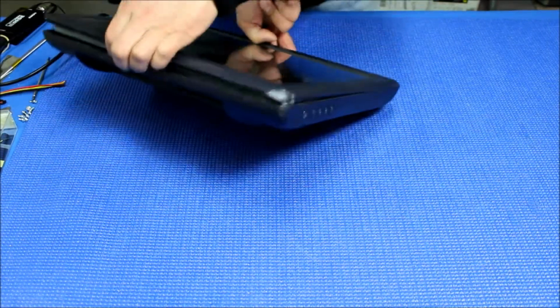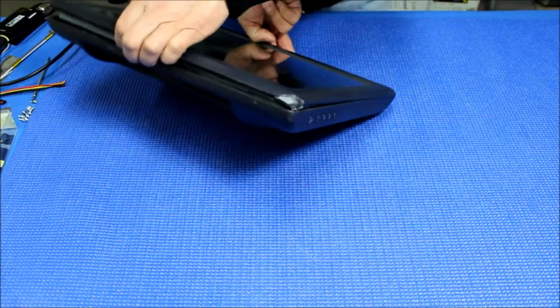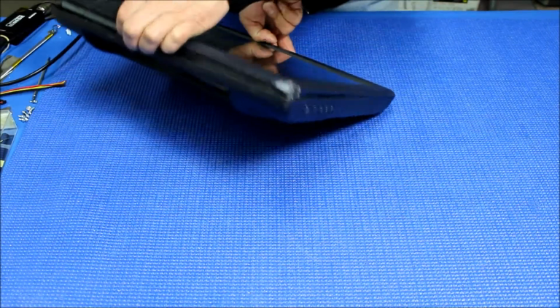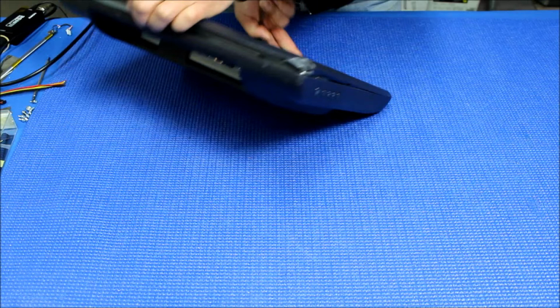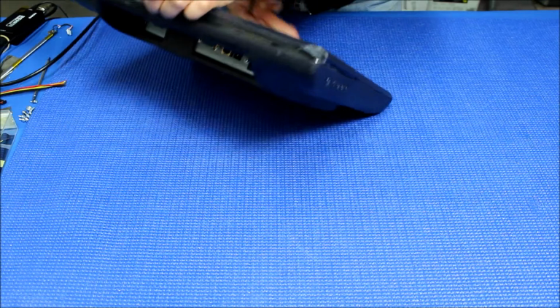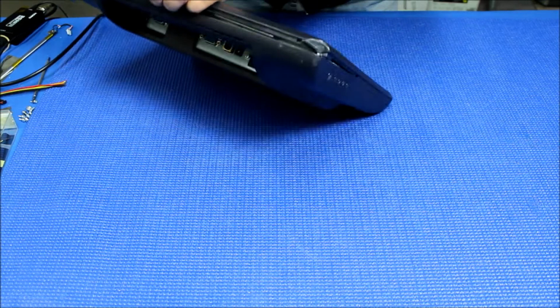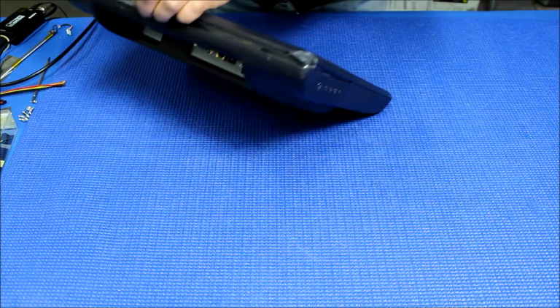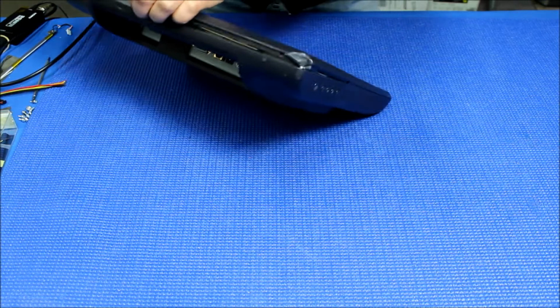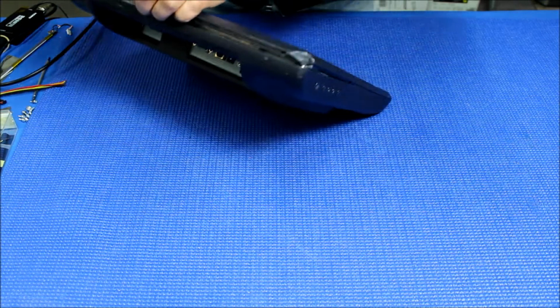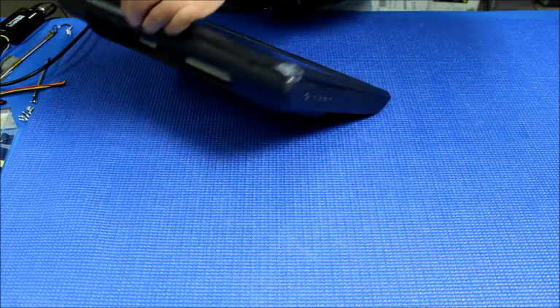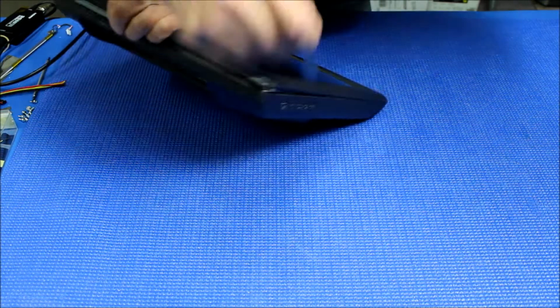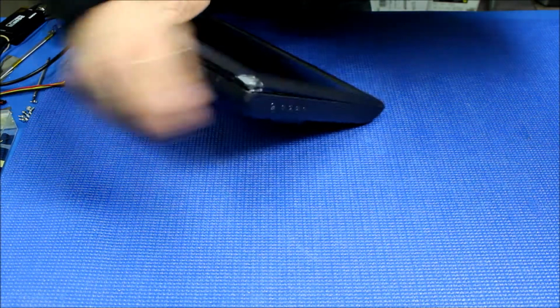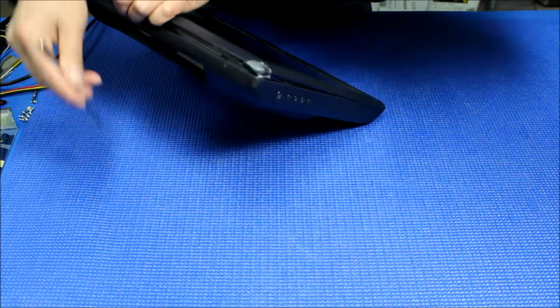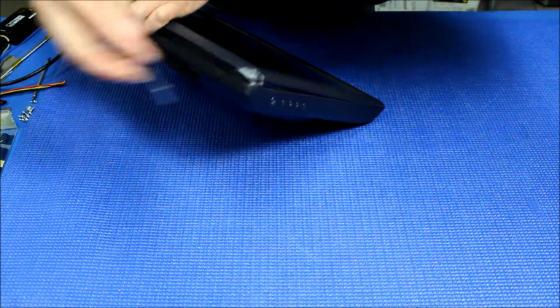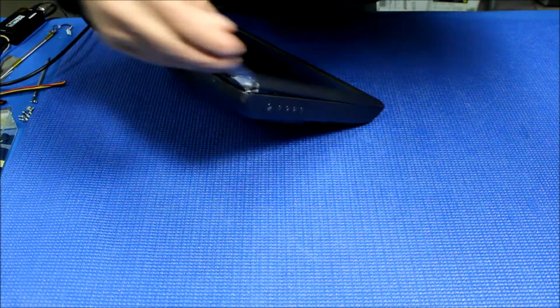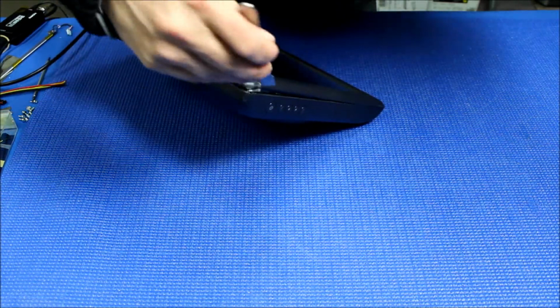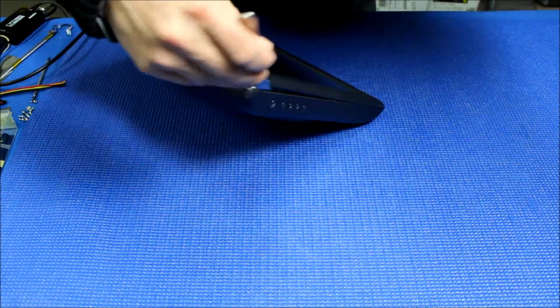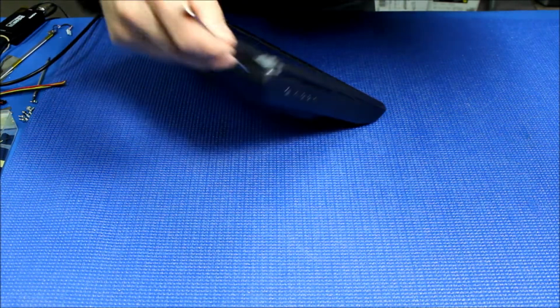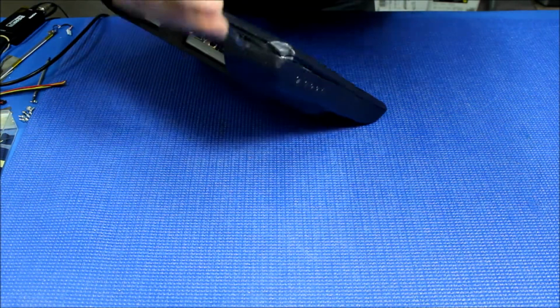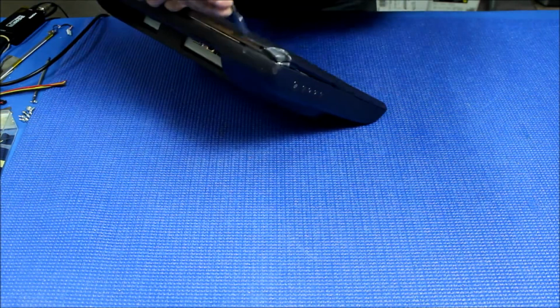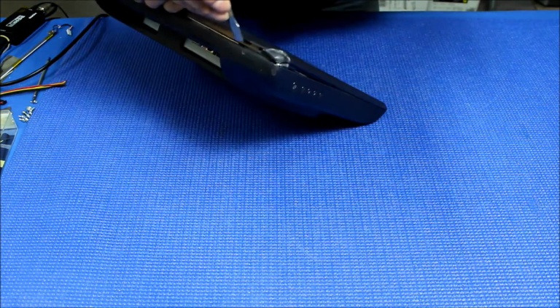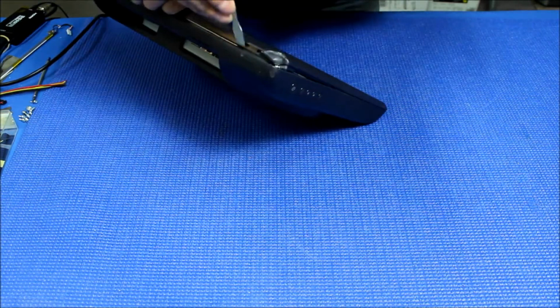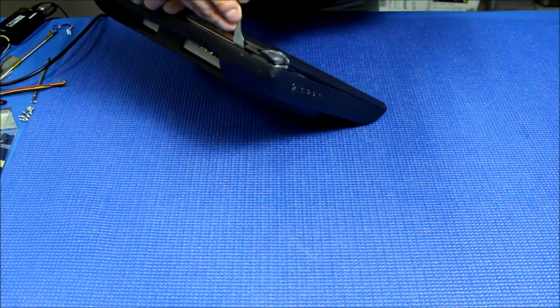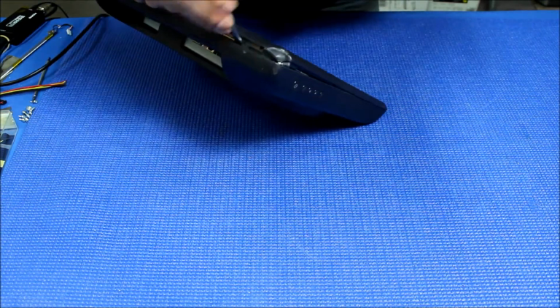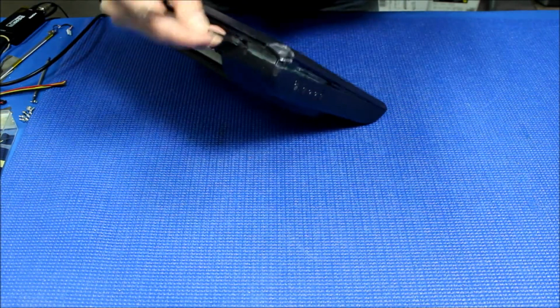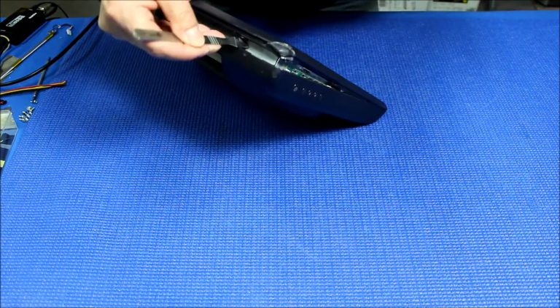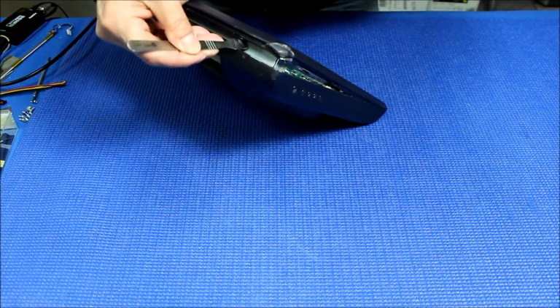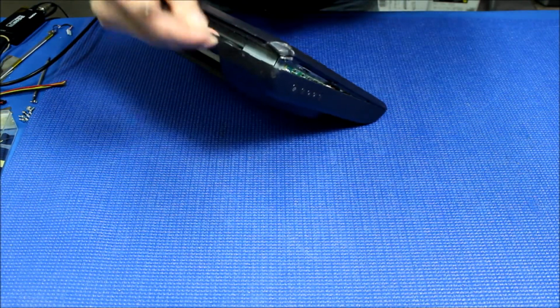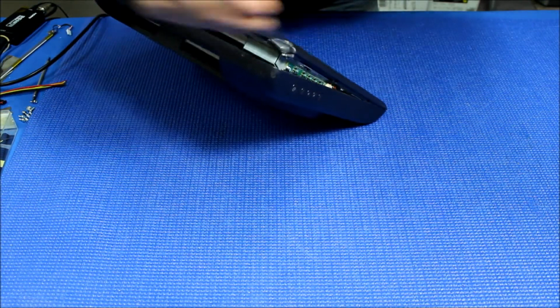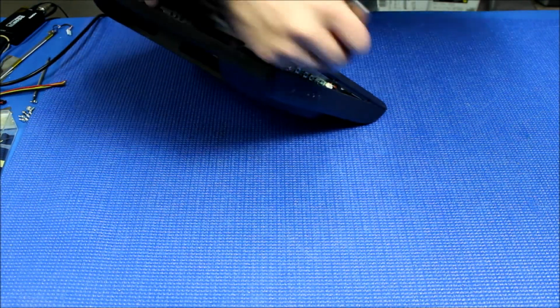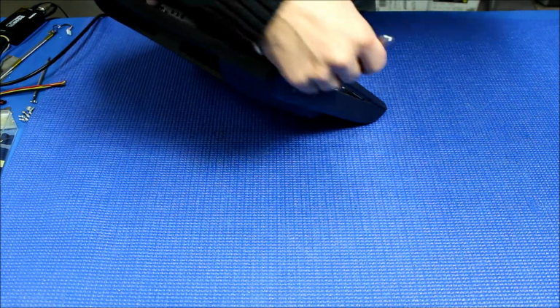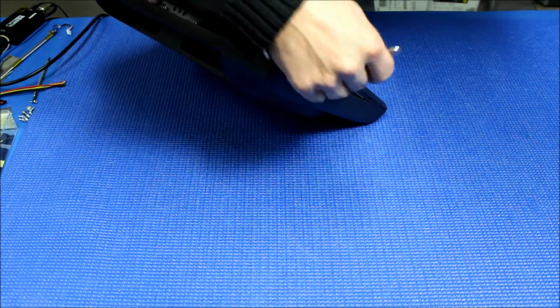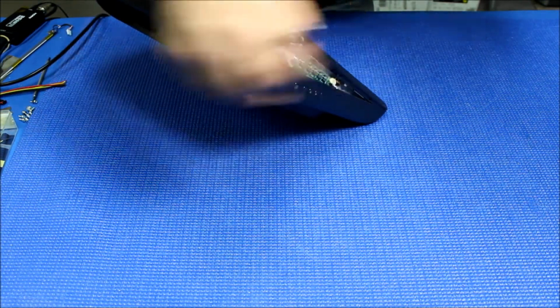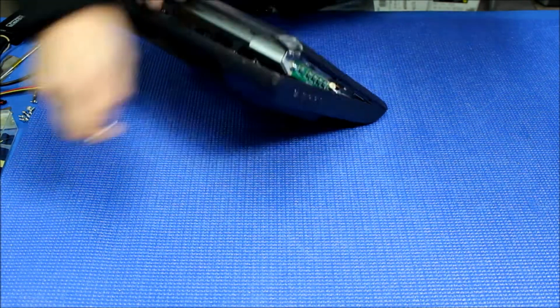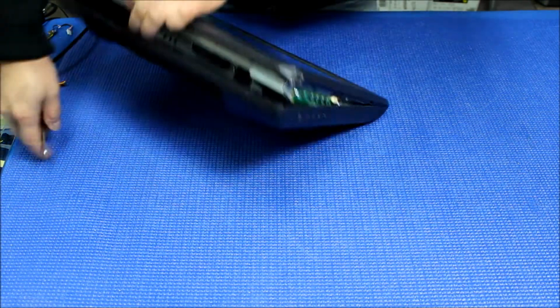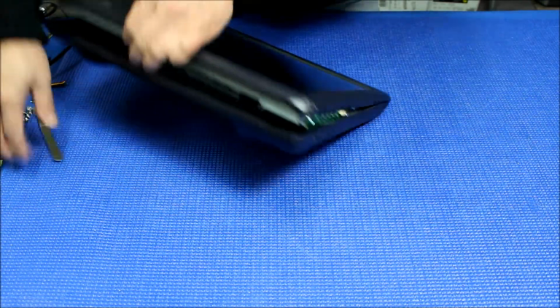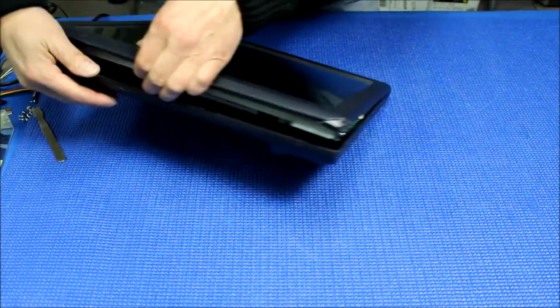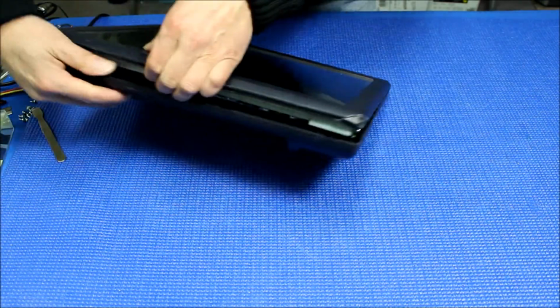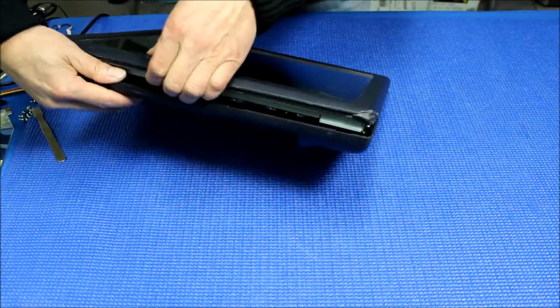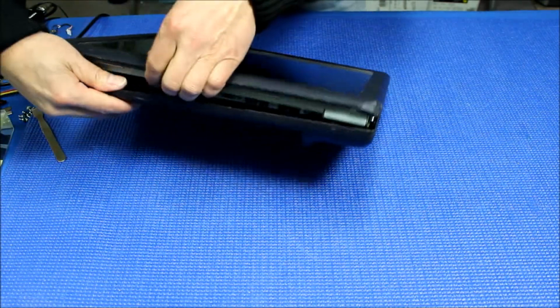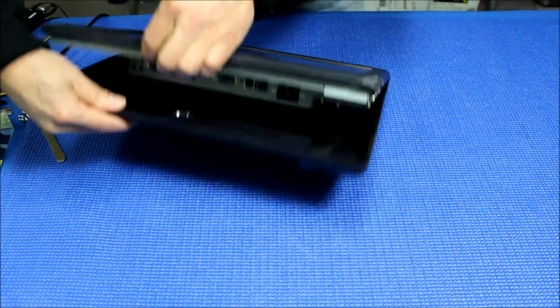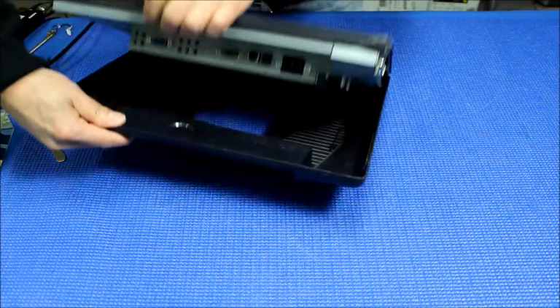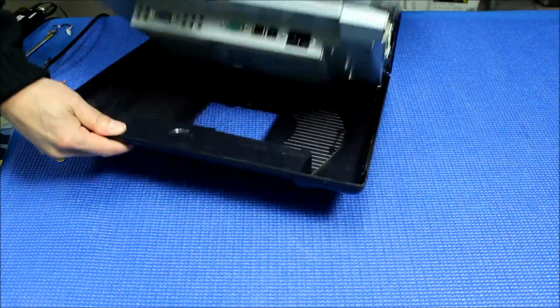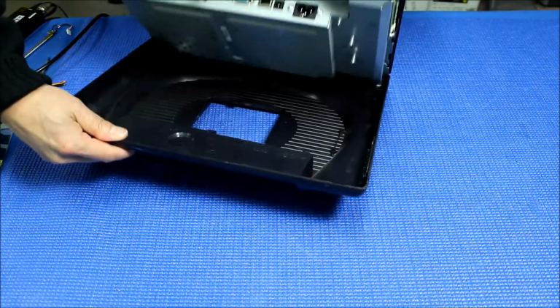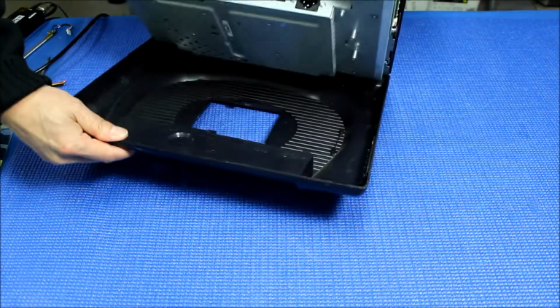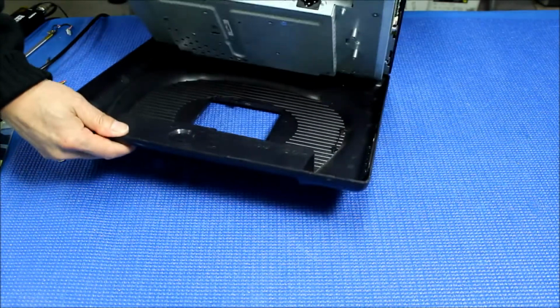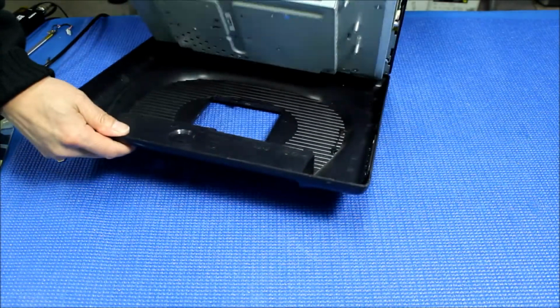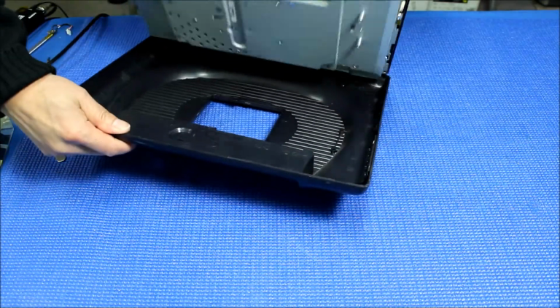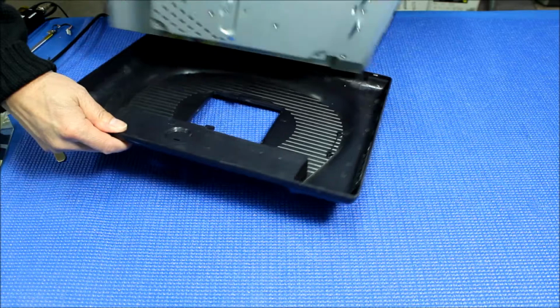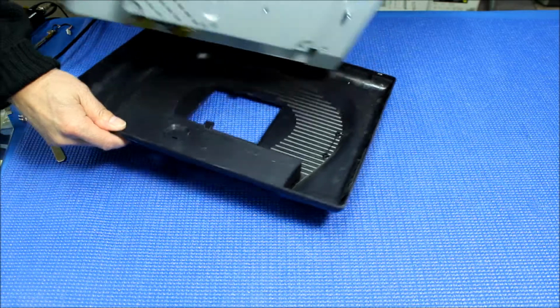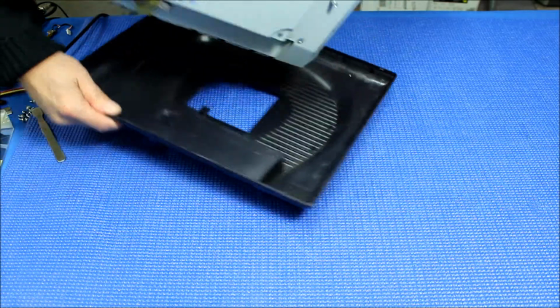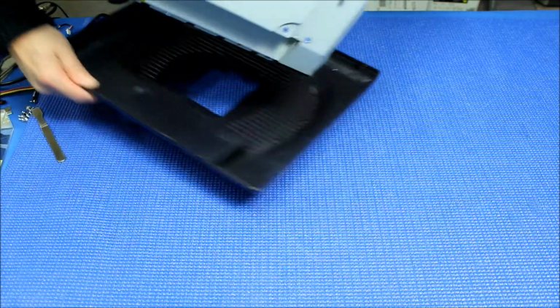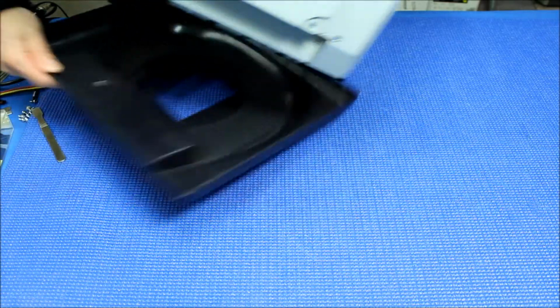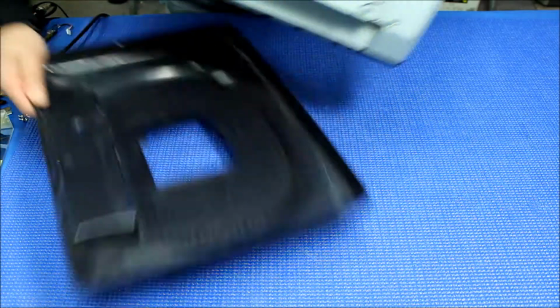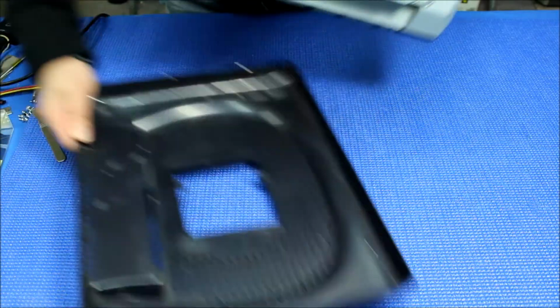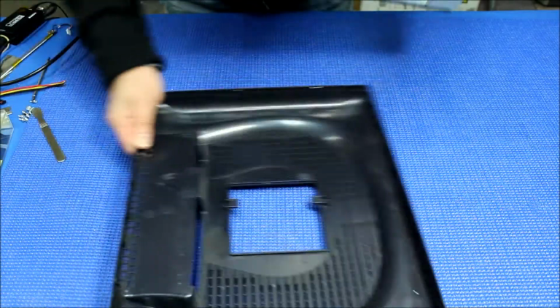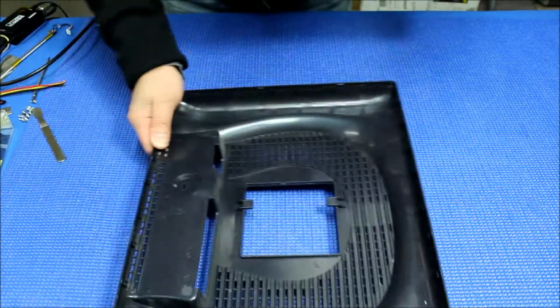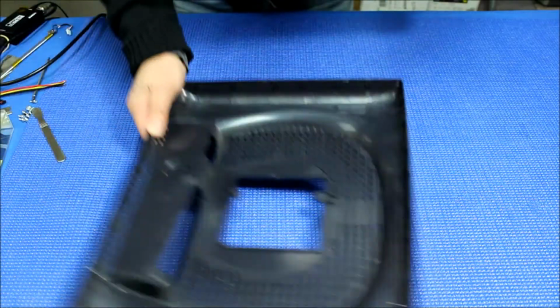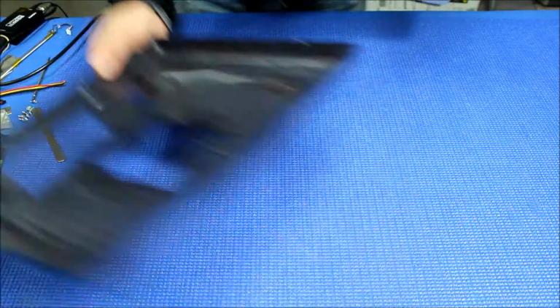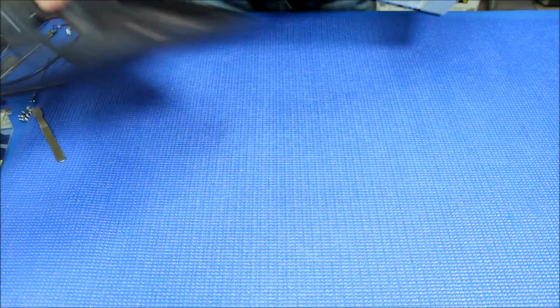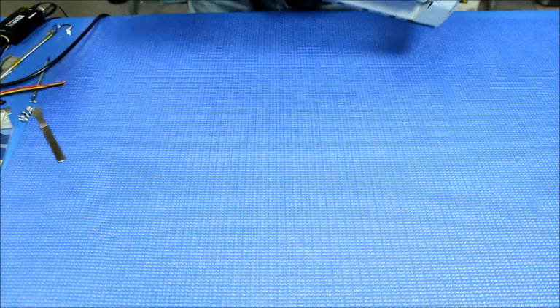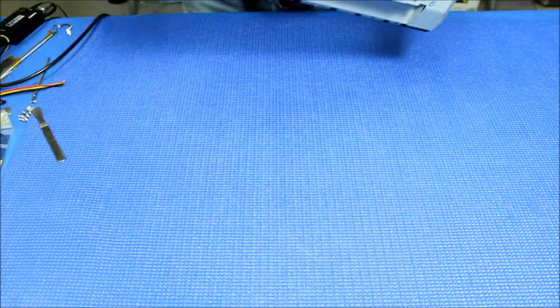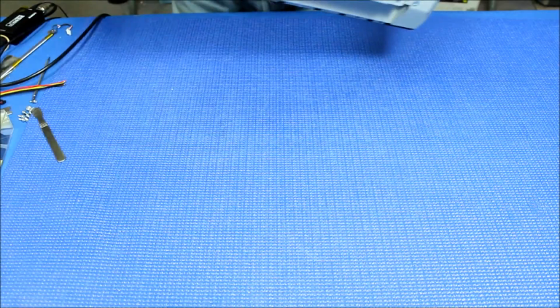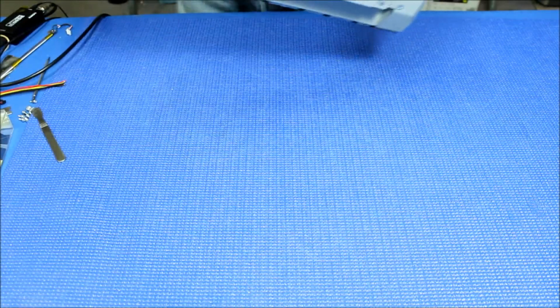Let's try this side. There you go. Take it out — it's out, set it aside.